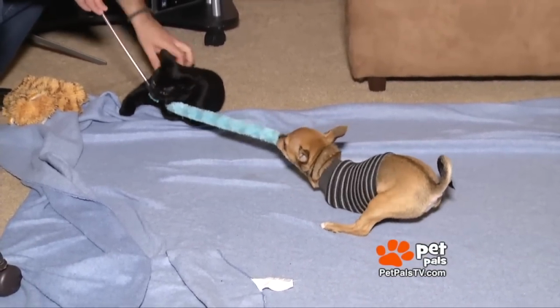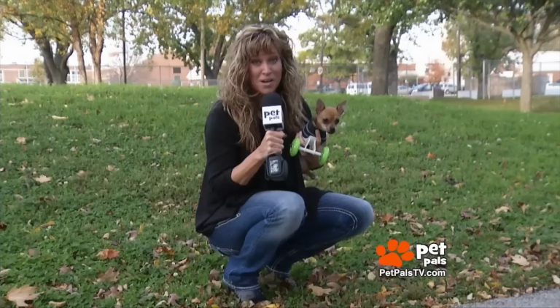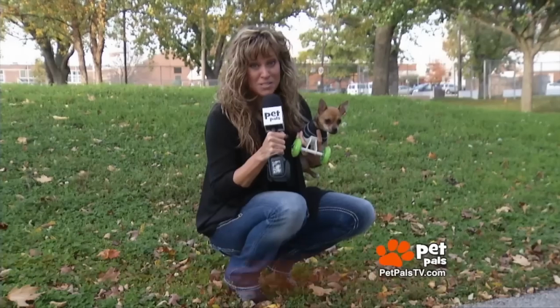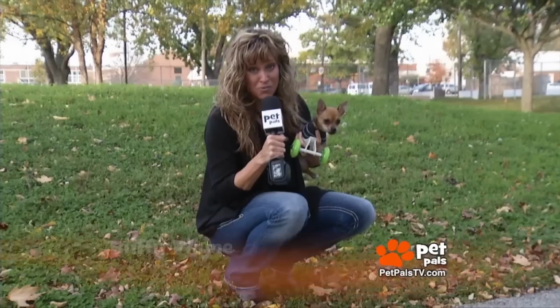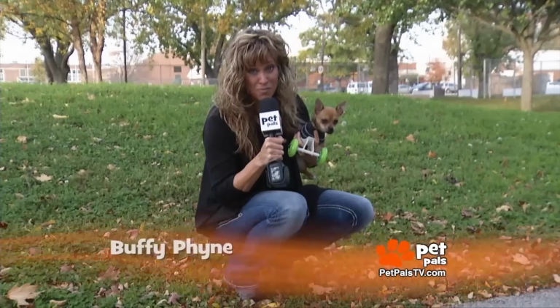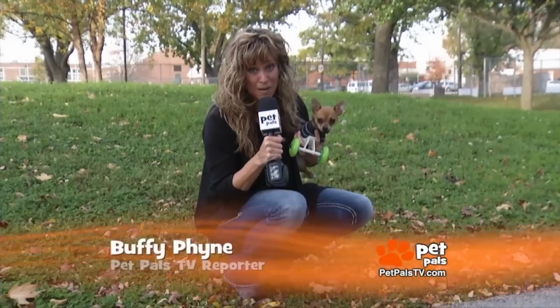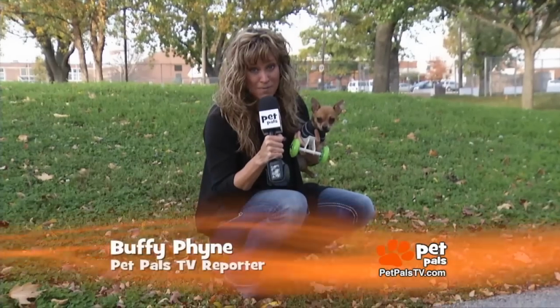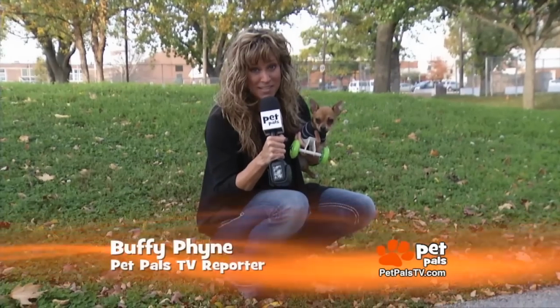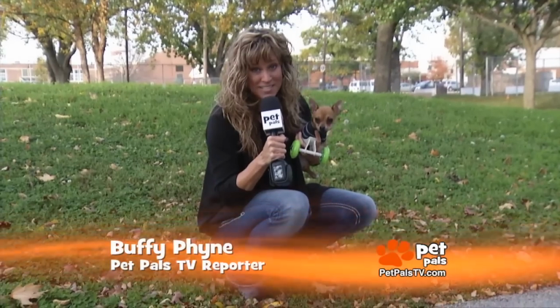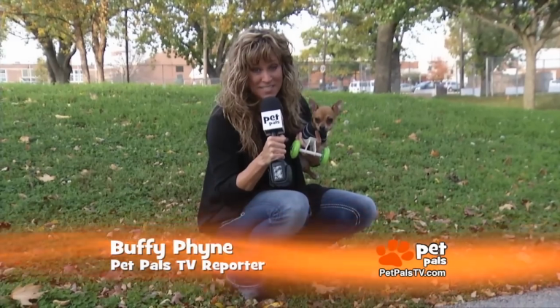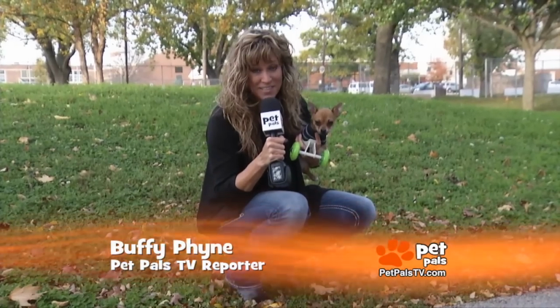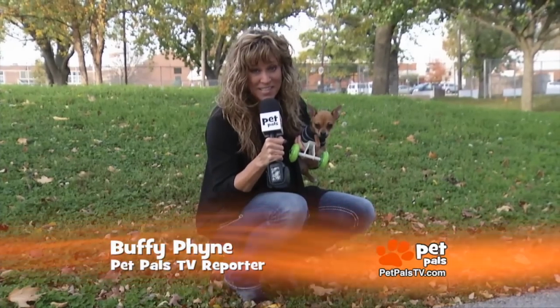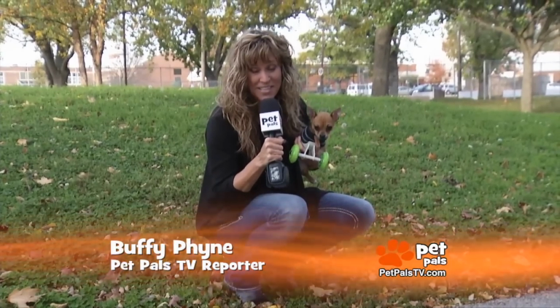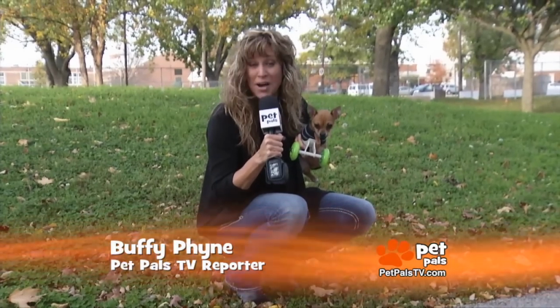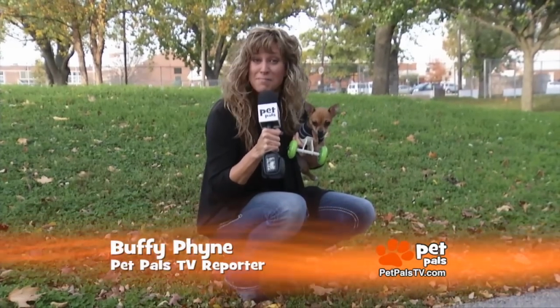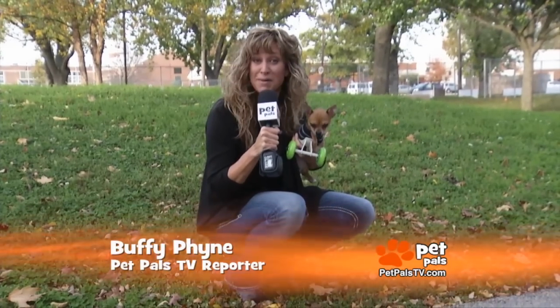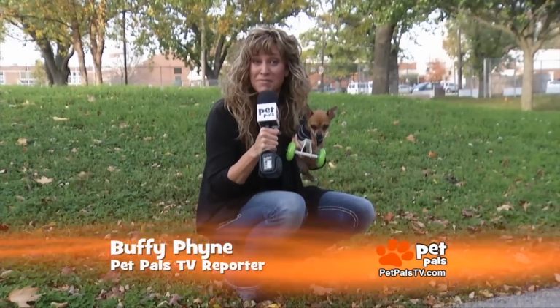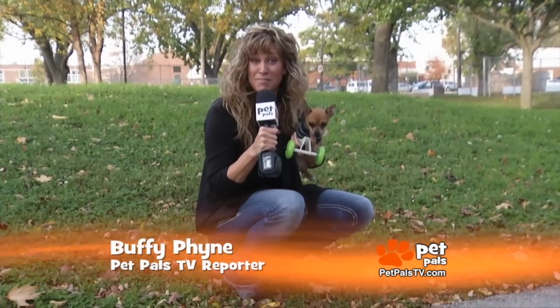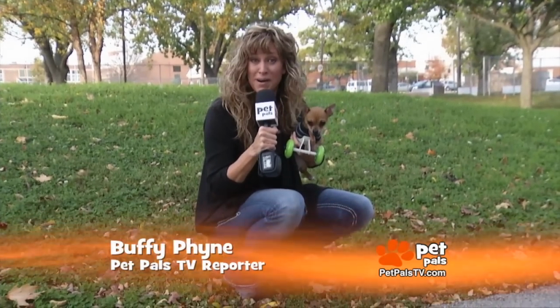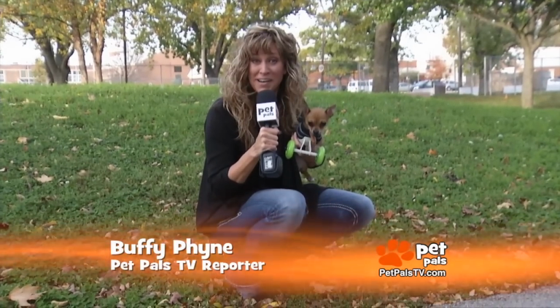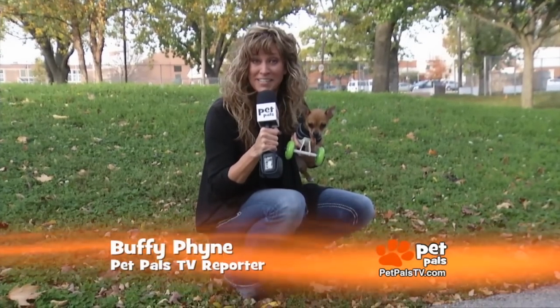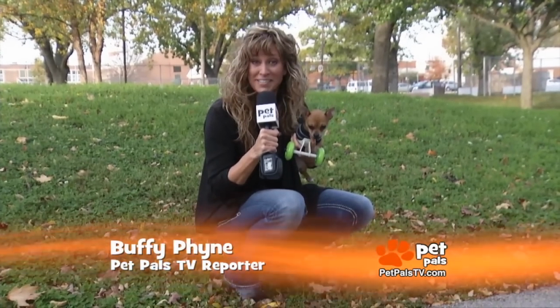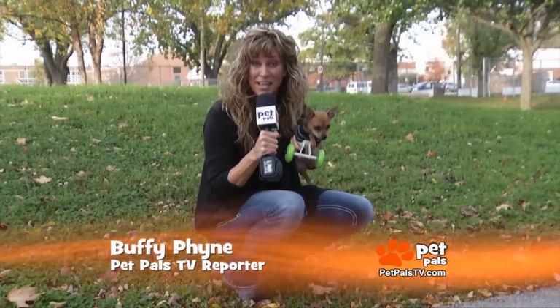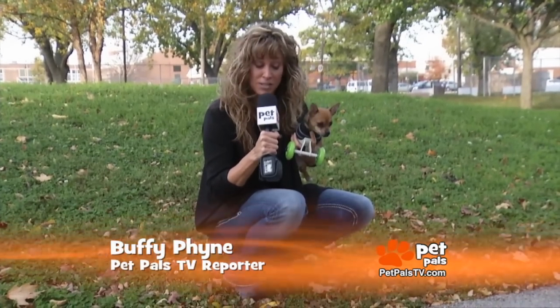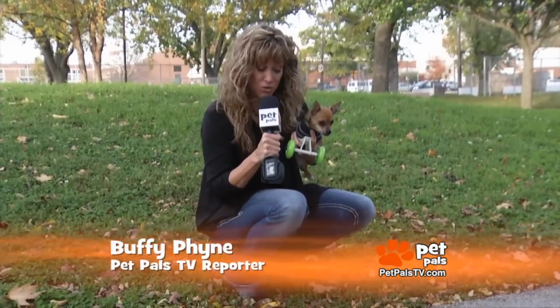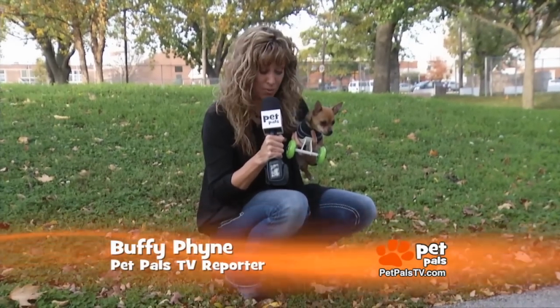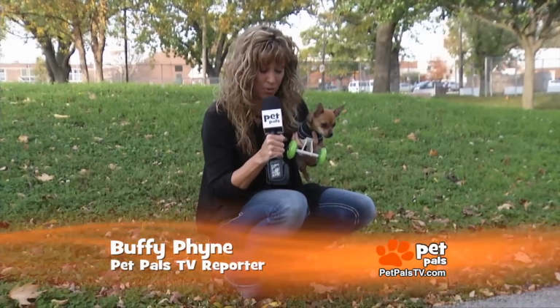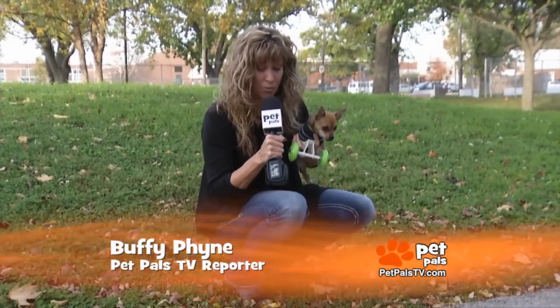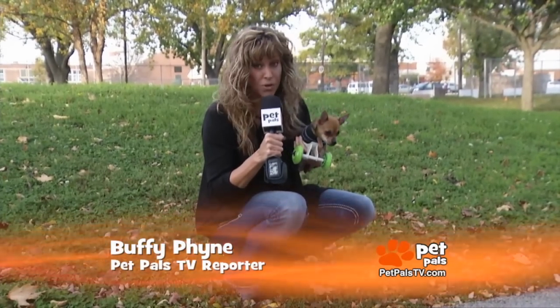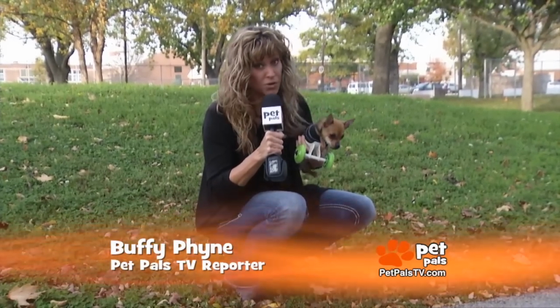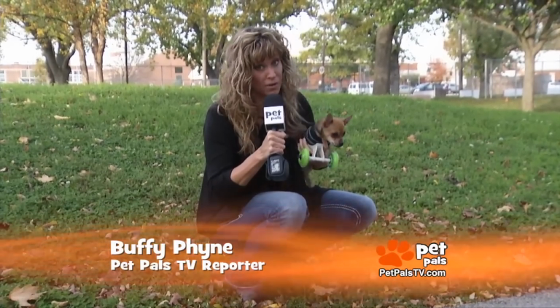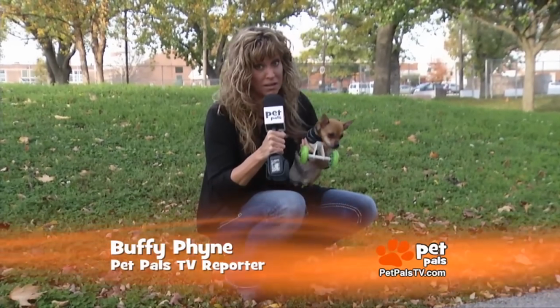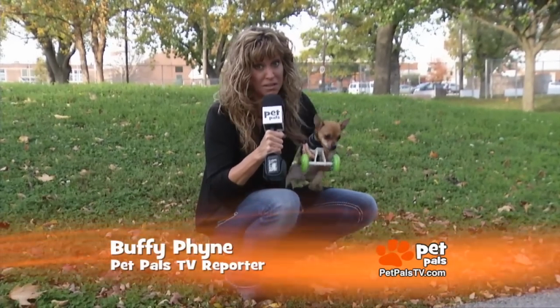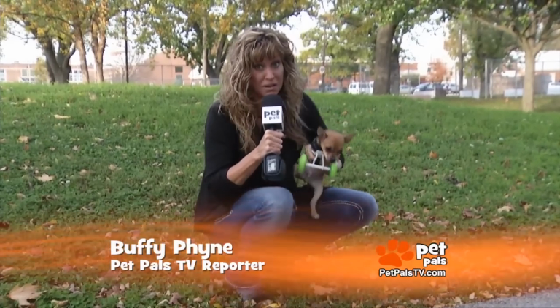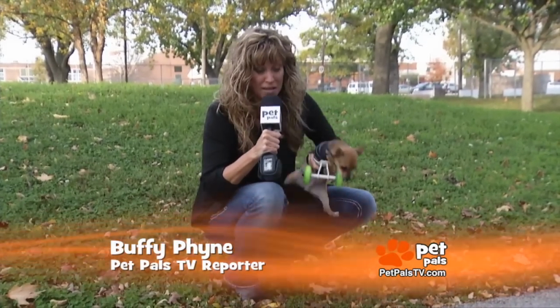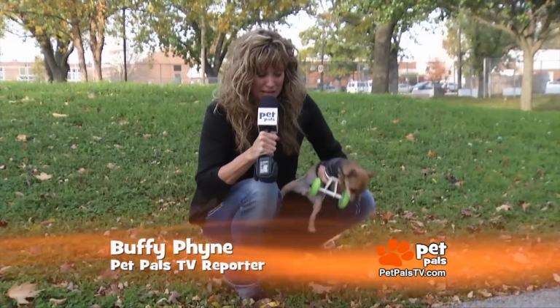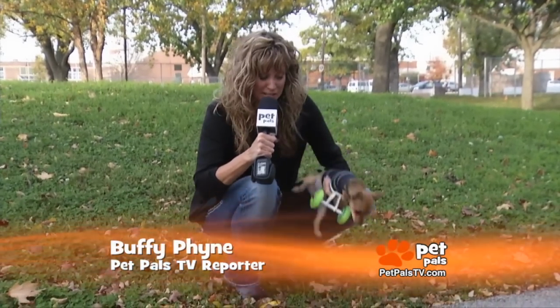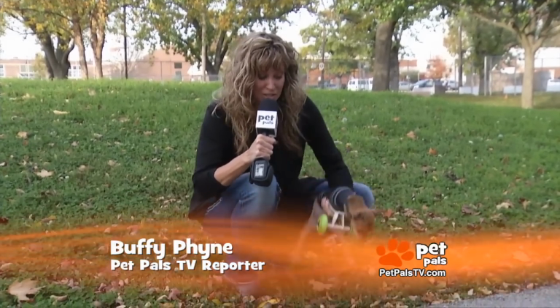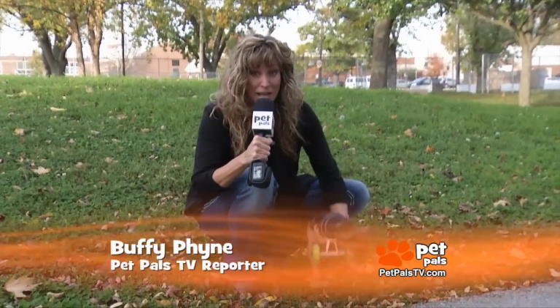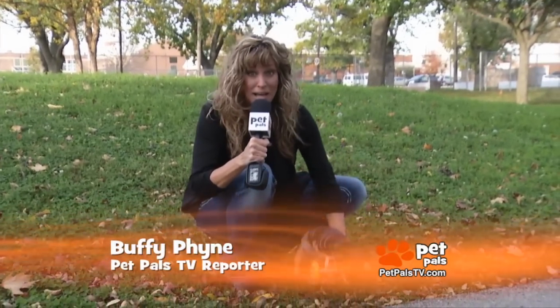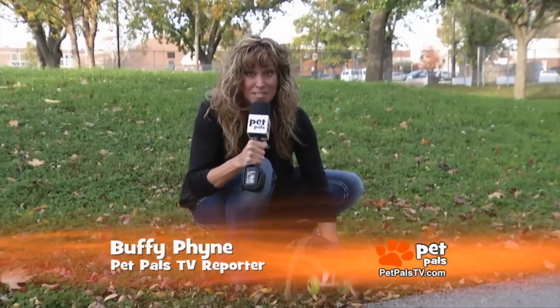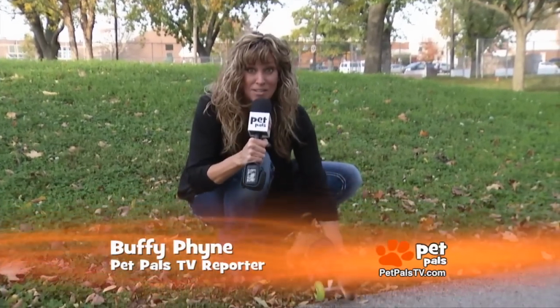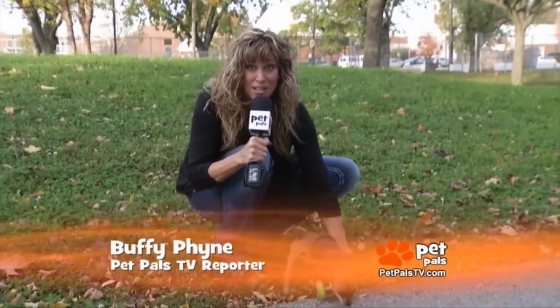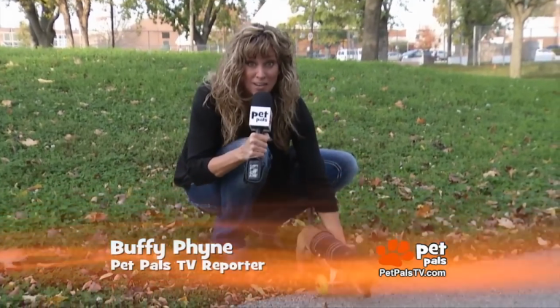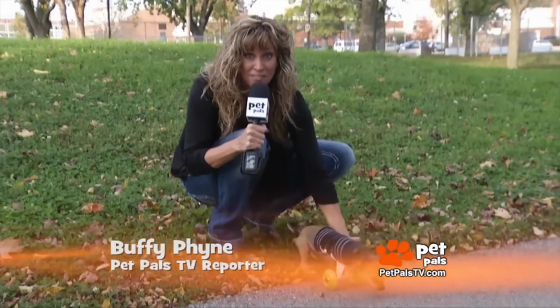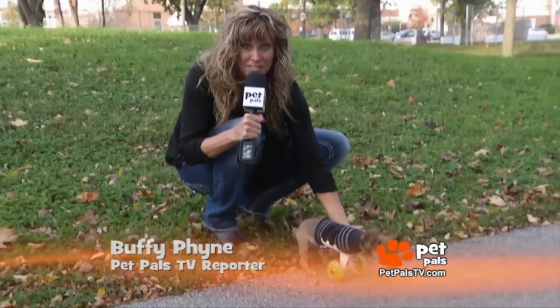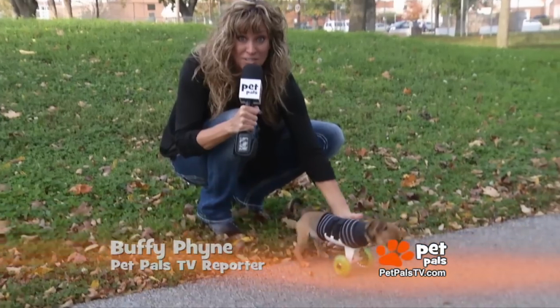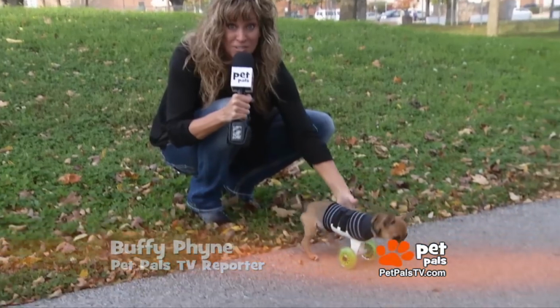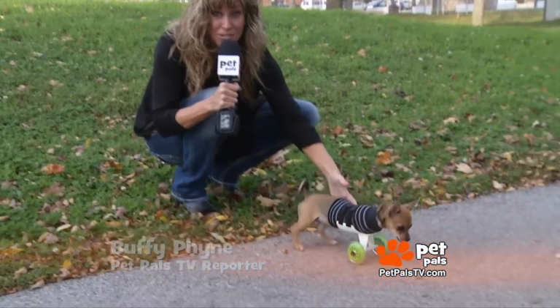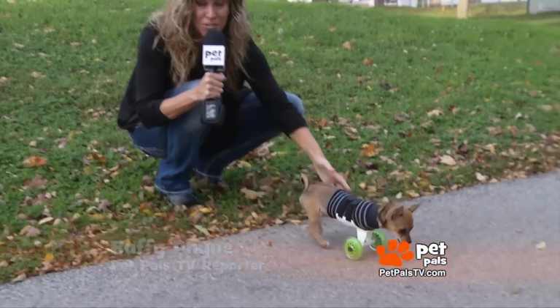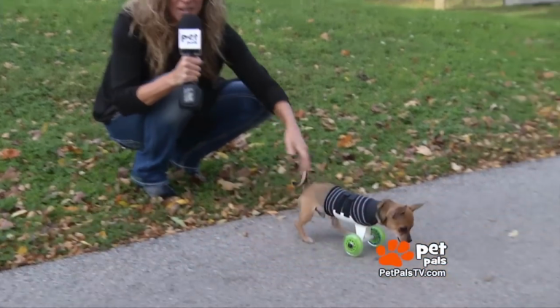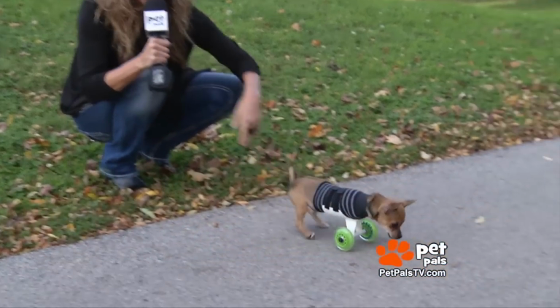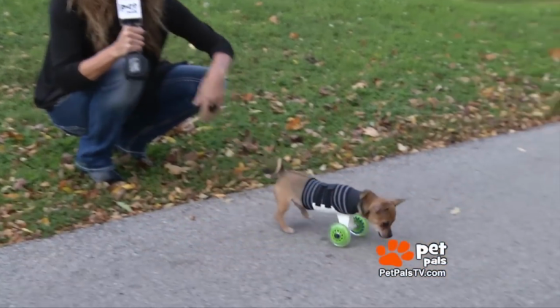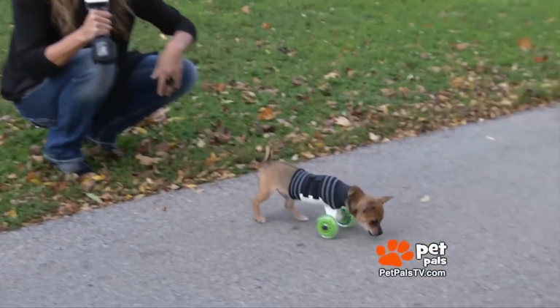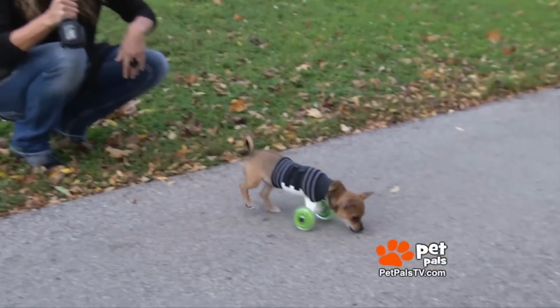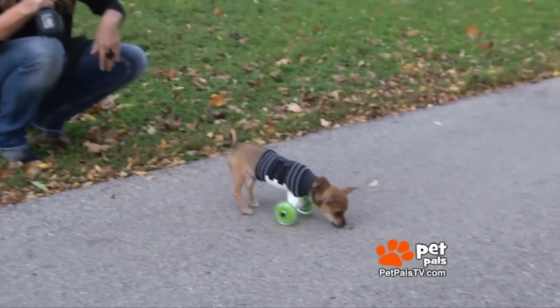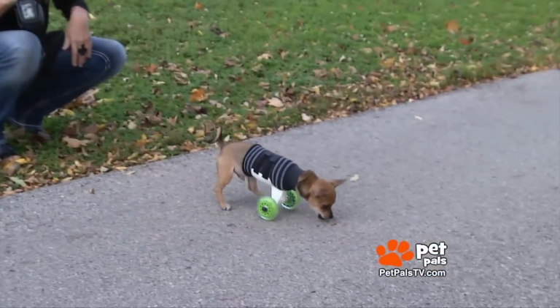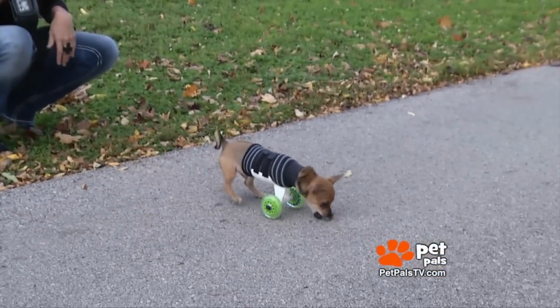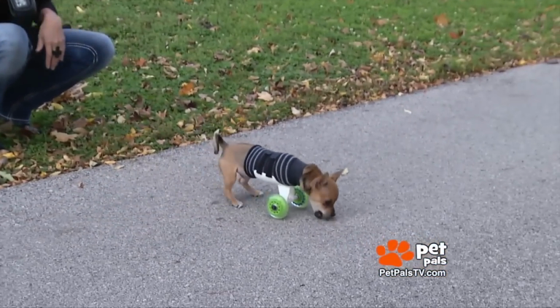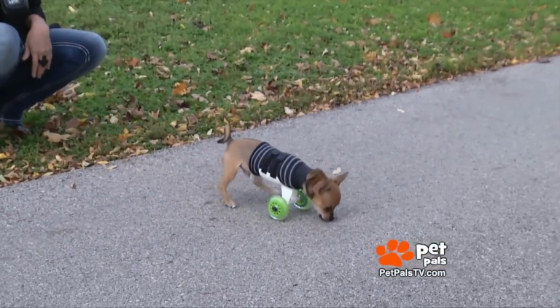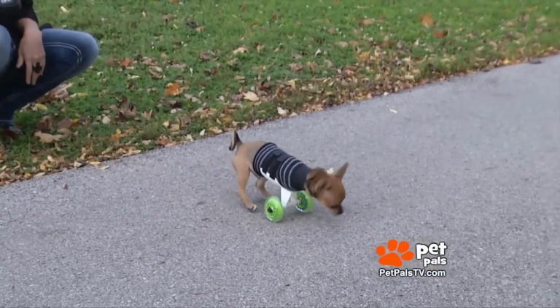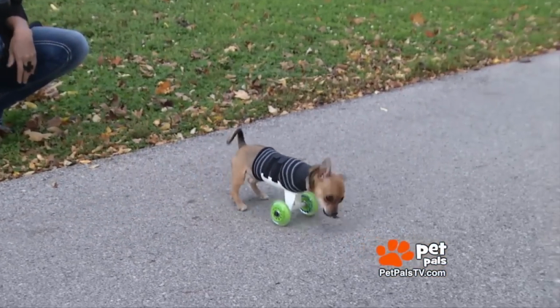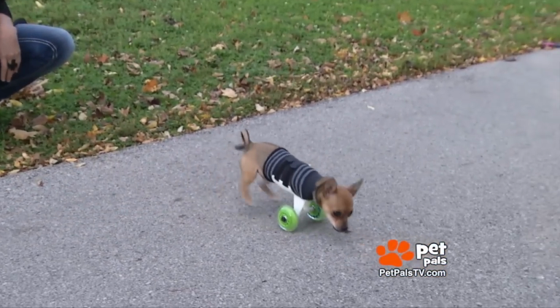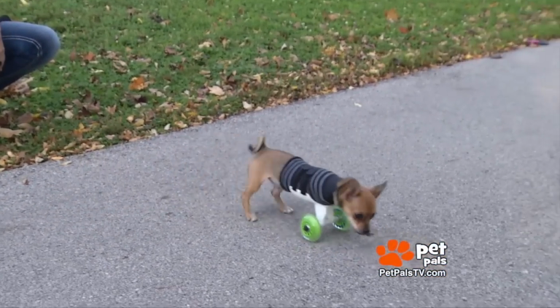For Pet Pals TV, I'm Buffy Pine. And Turbo Roo, at a young age, has a lot of things to do and a lot of places to go.